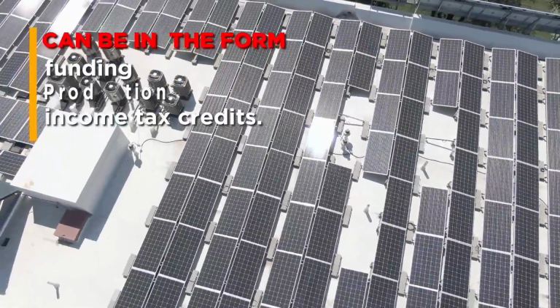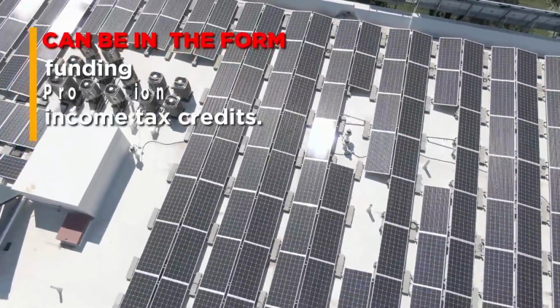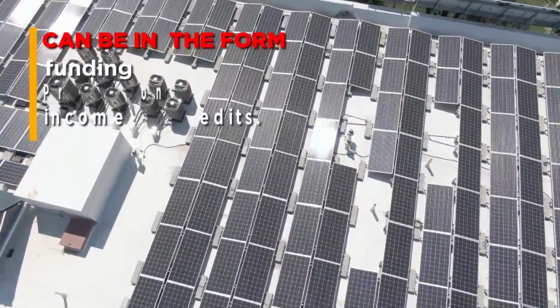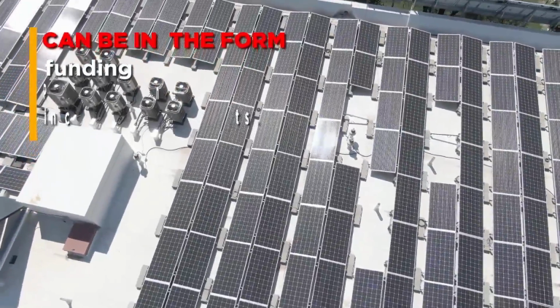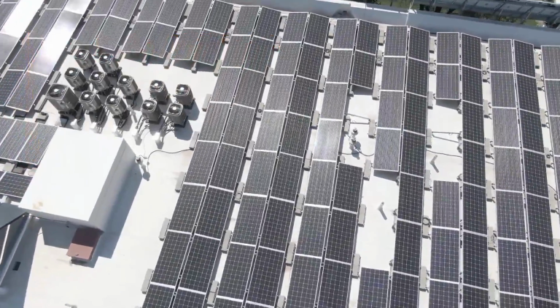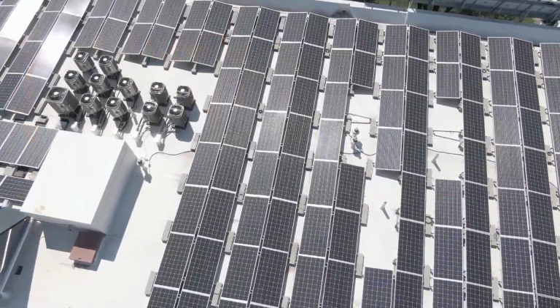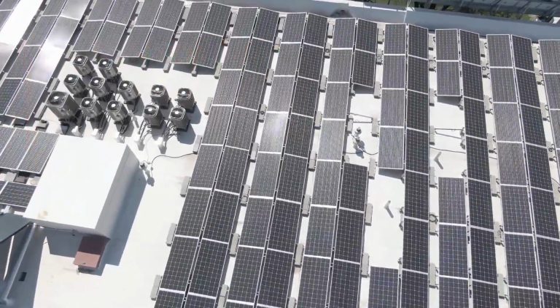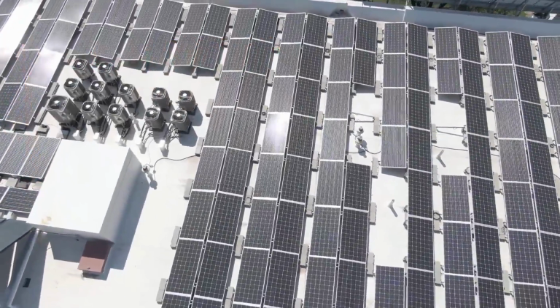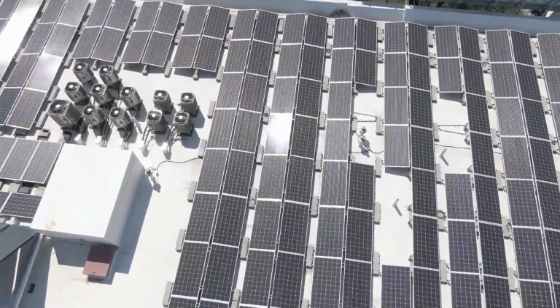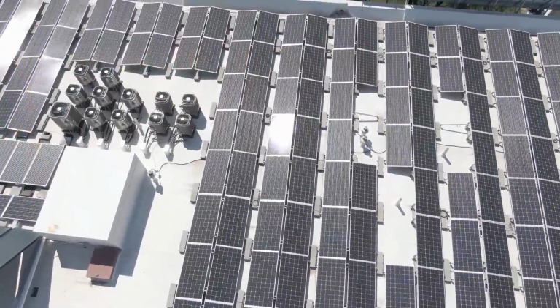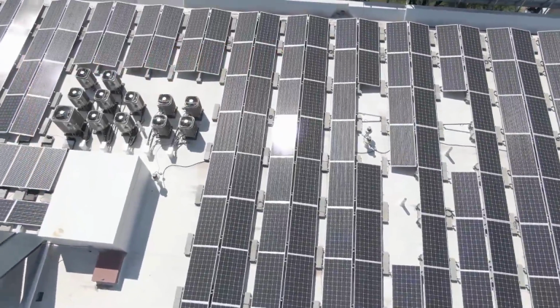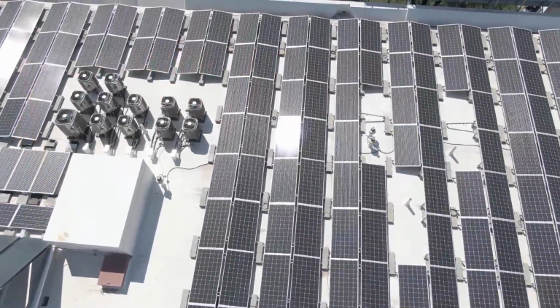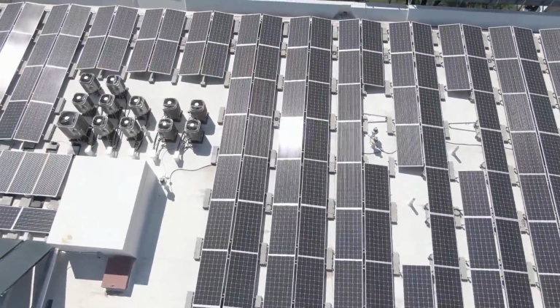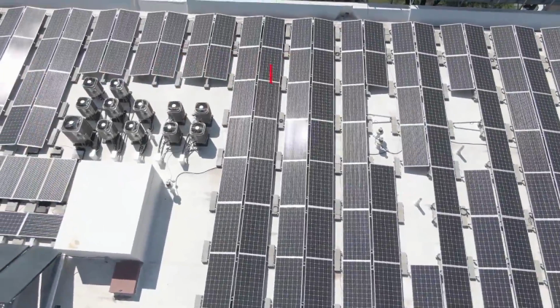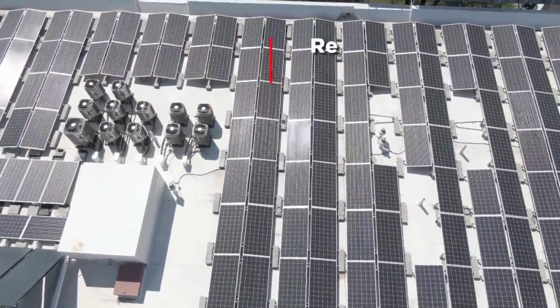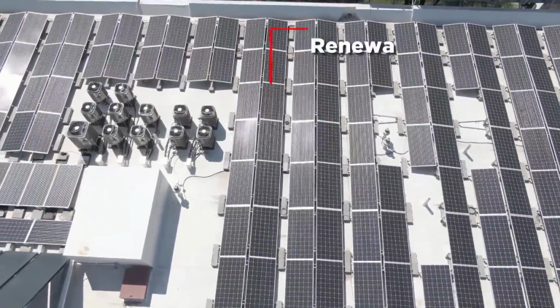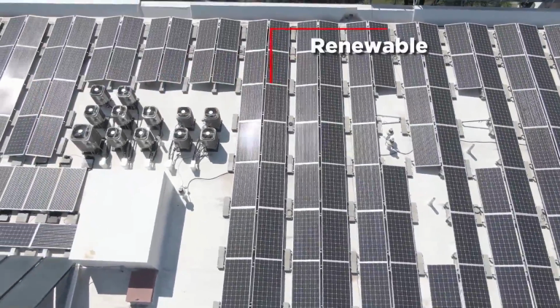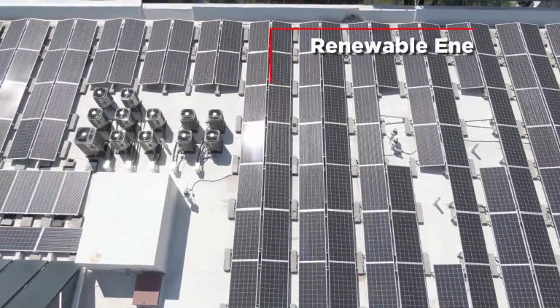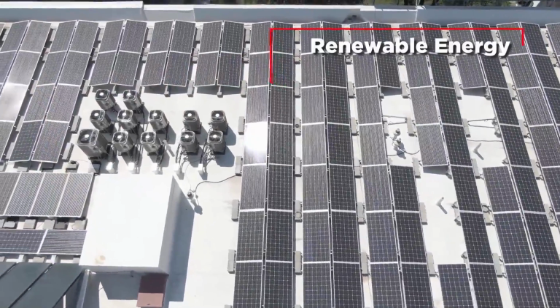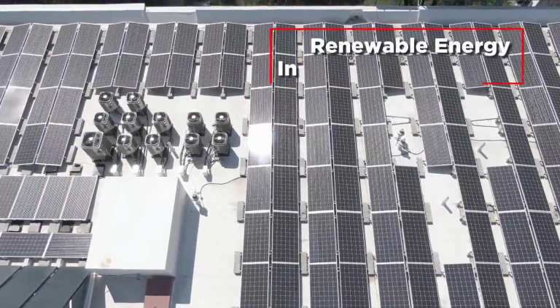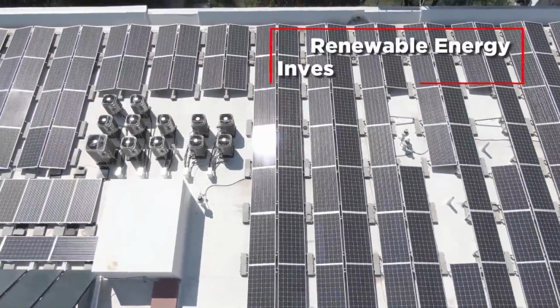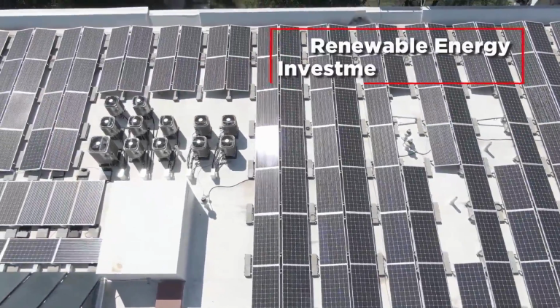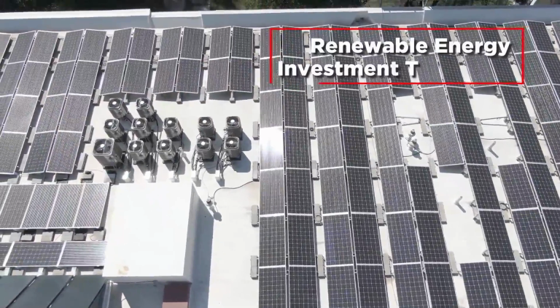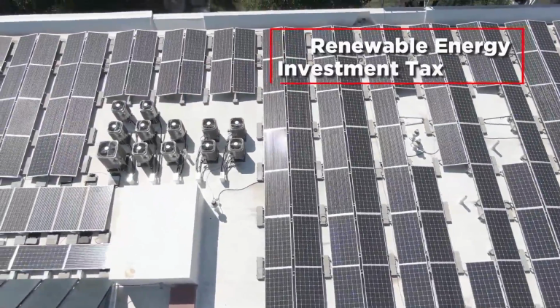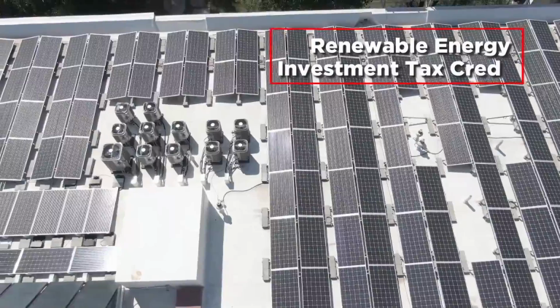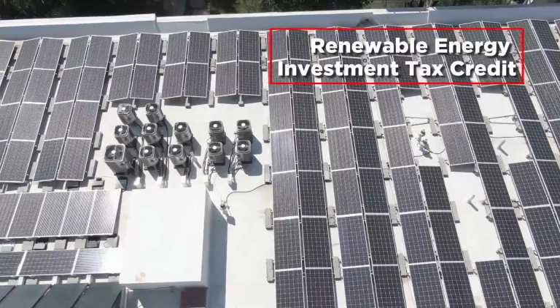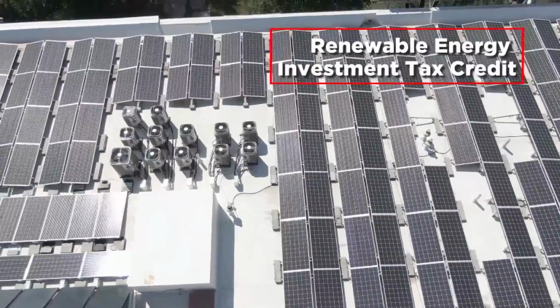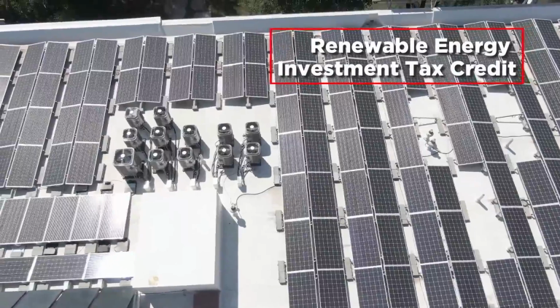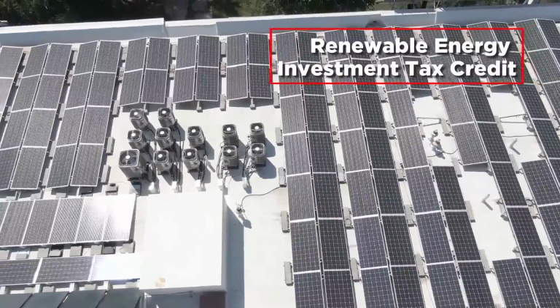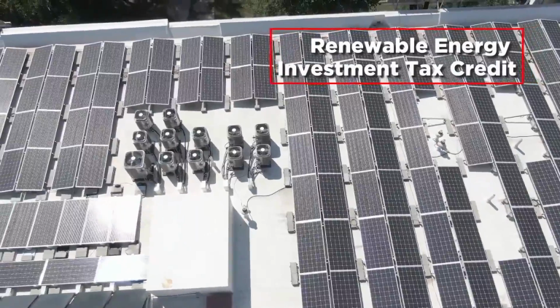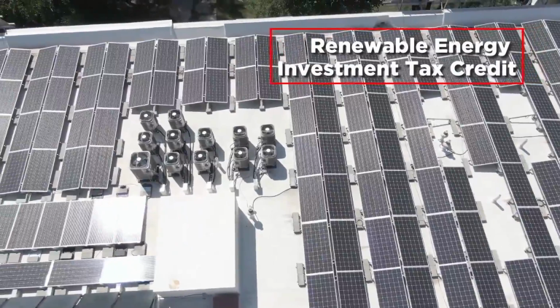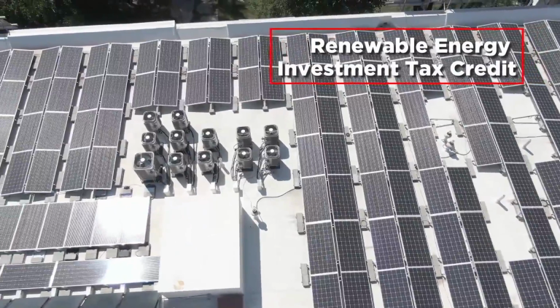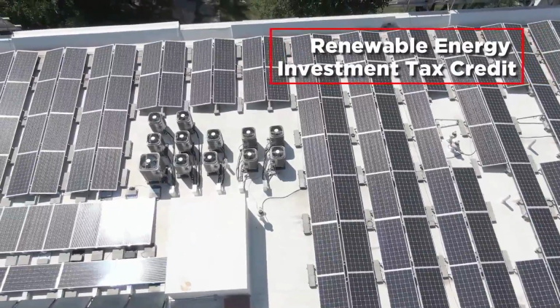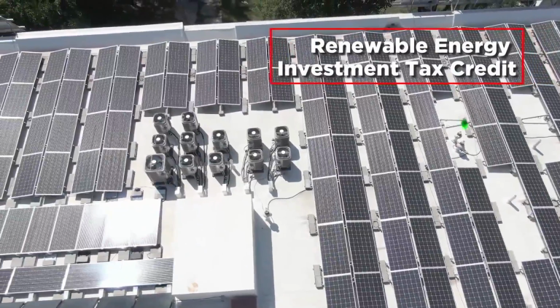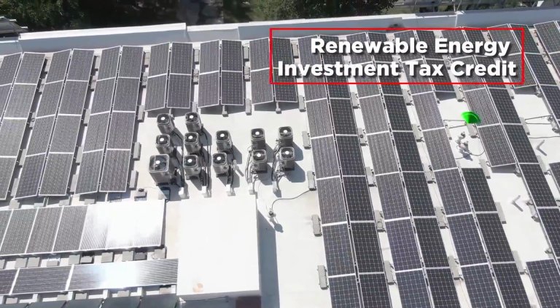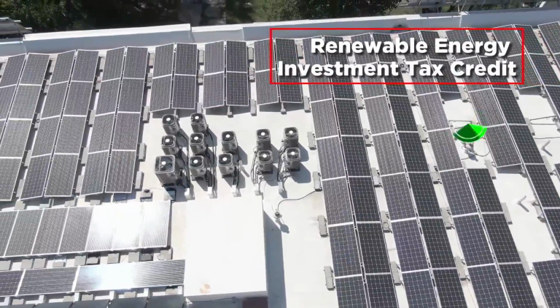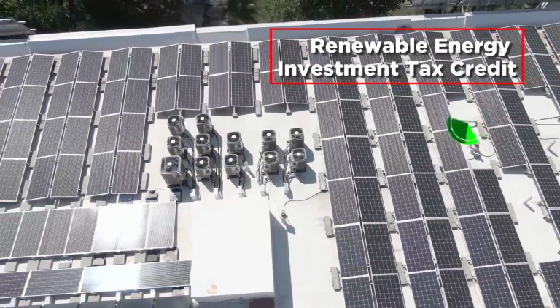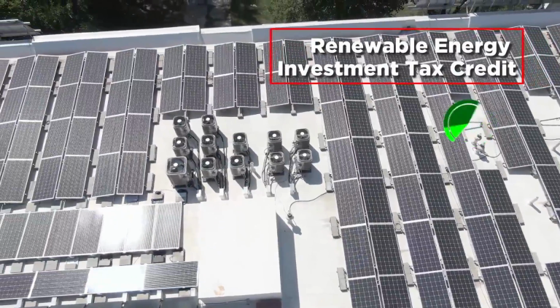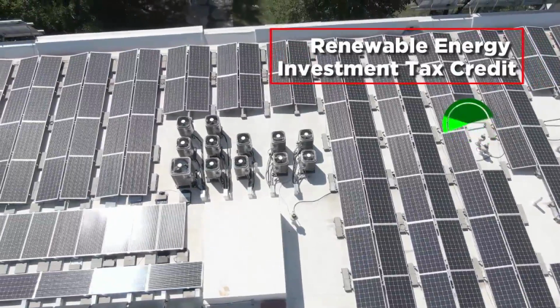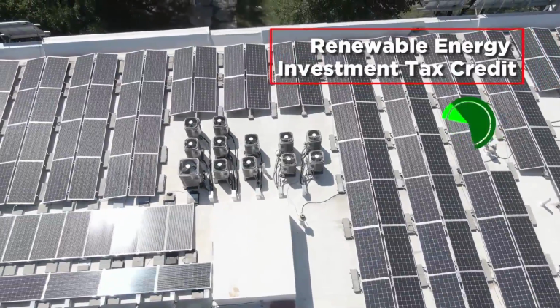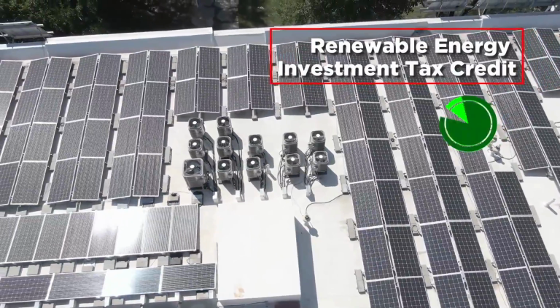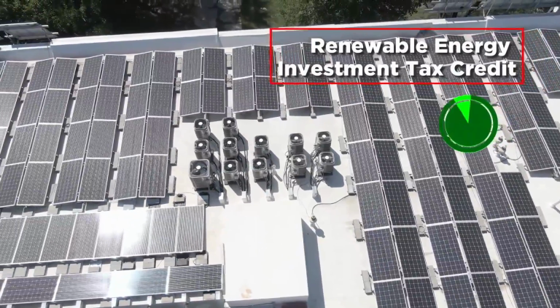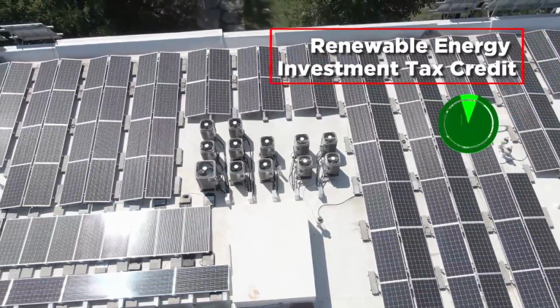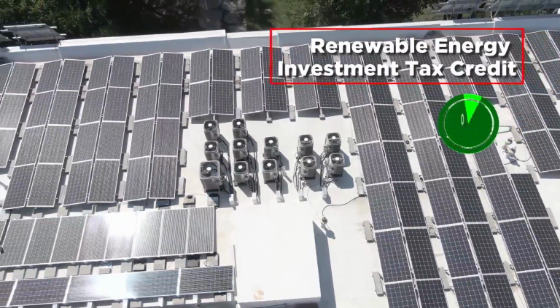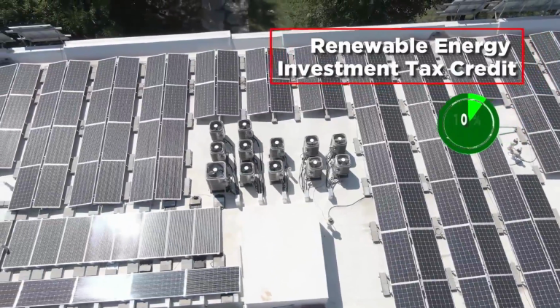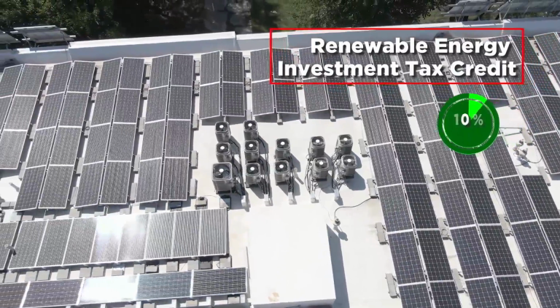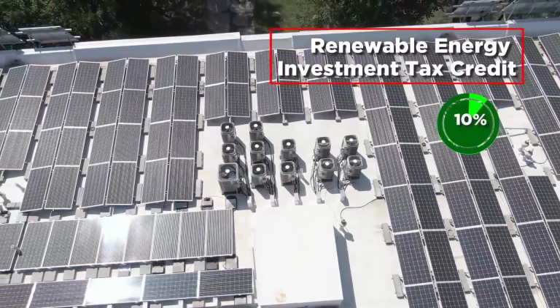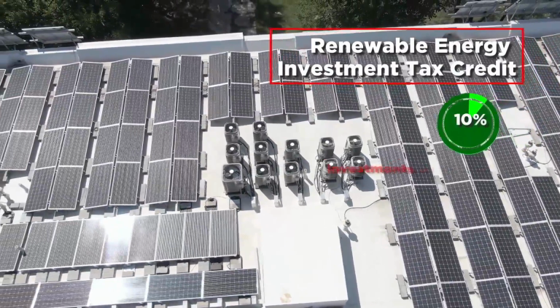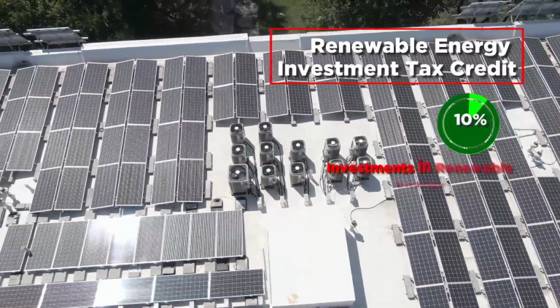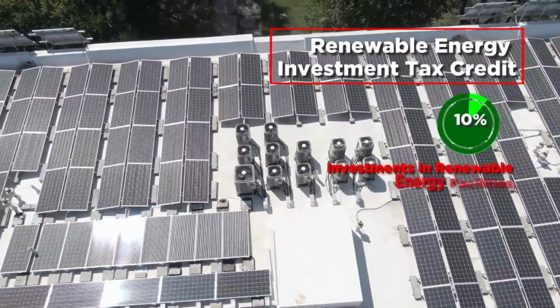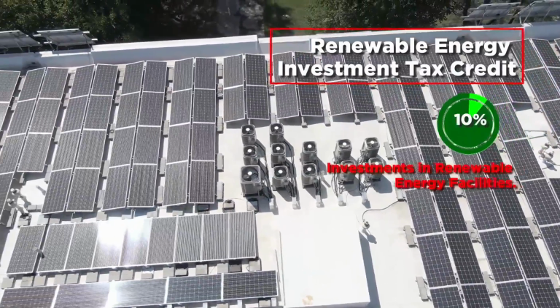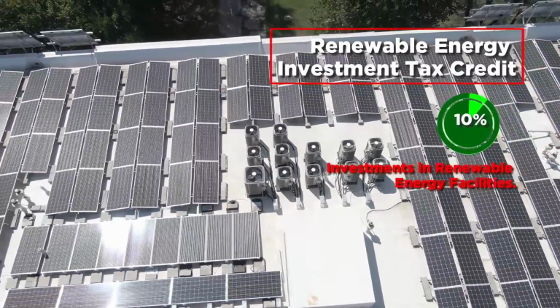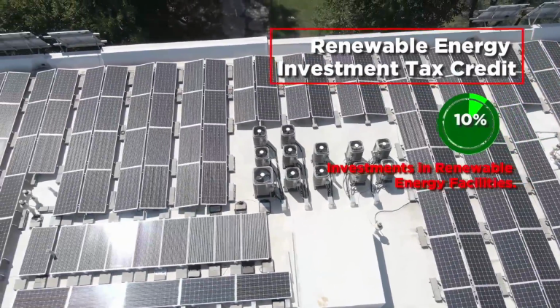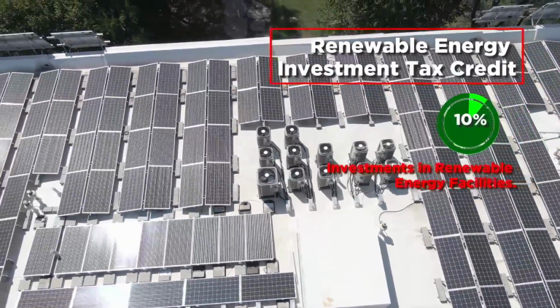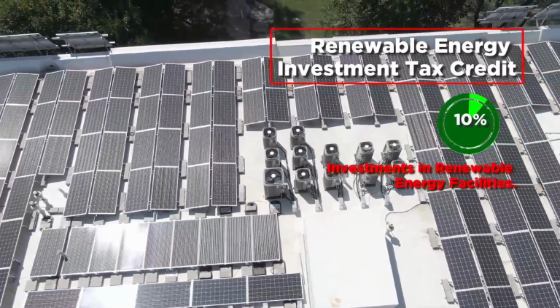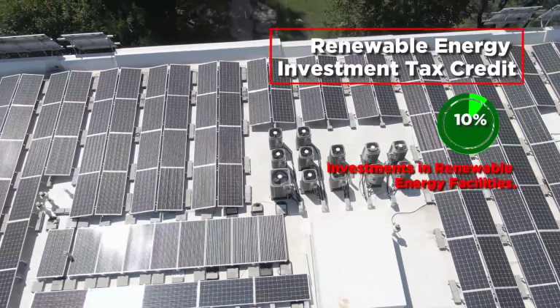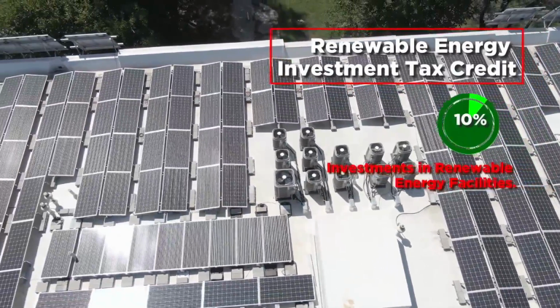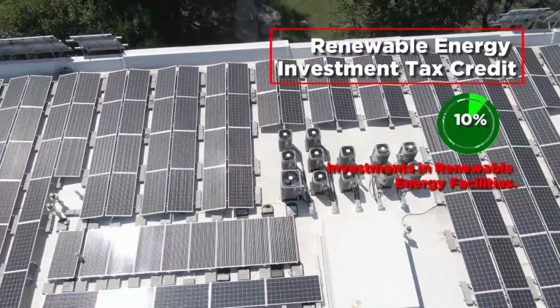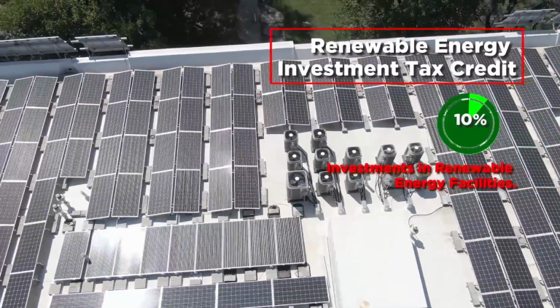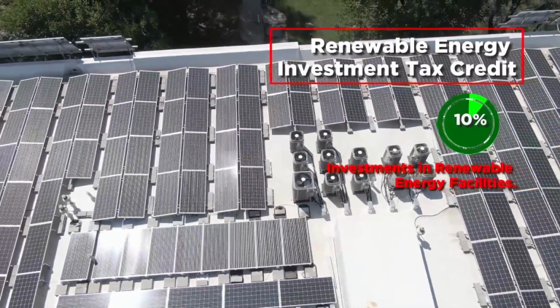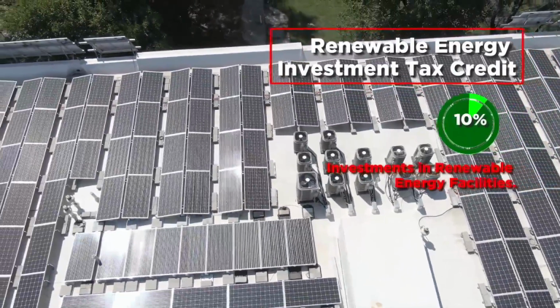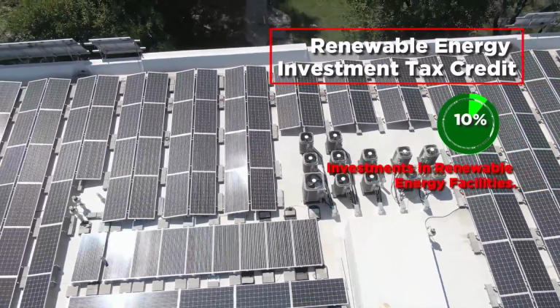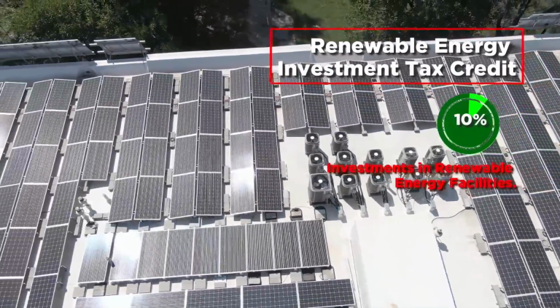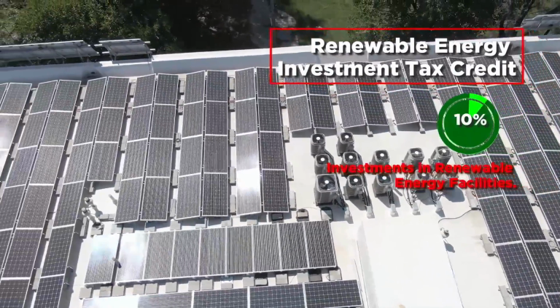For instance, the Renewable Energy Investment Tax Credit covers 10% of investments in renewable energy facilities.